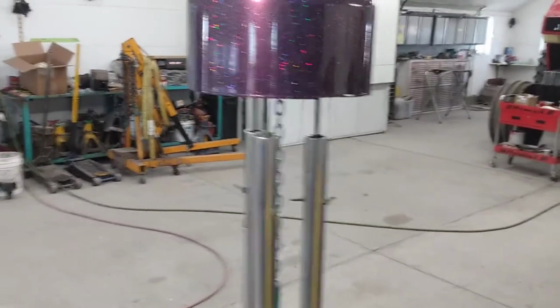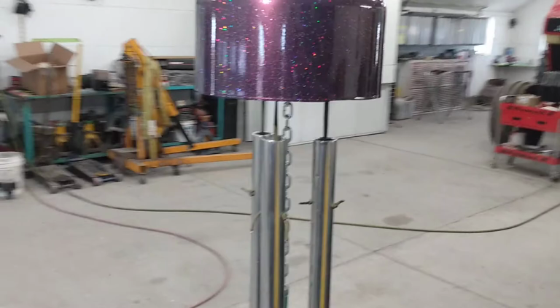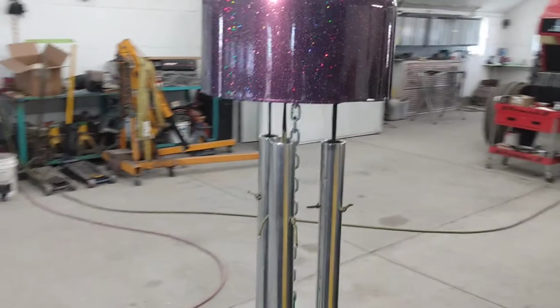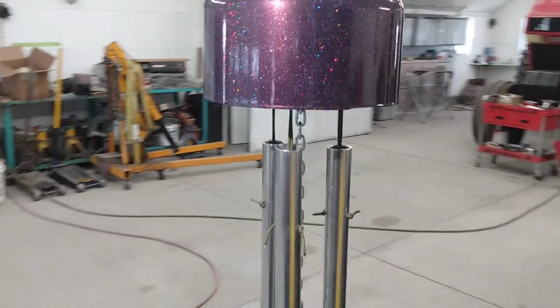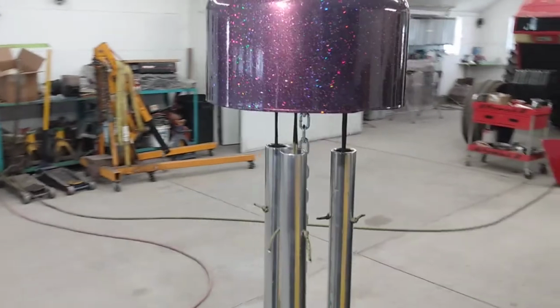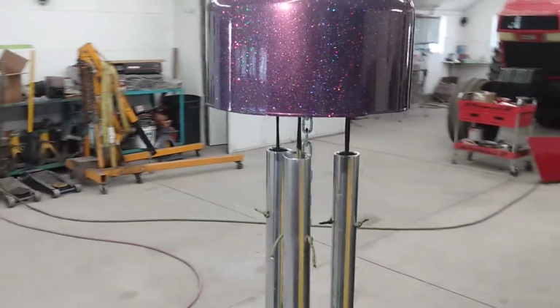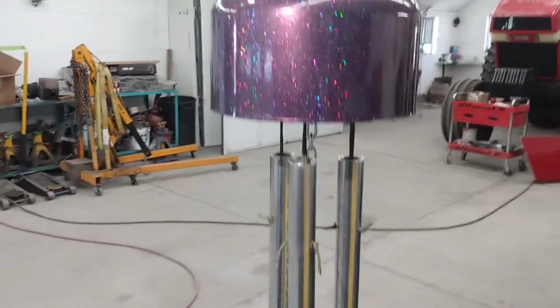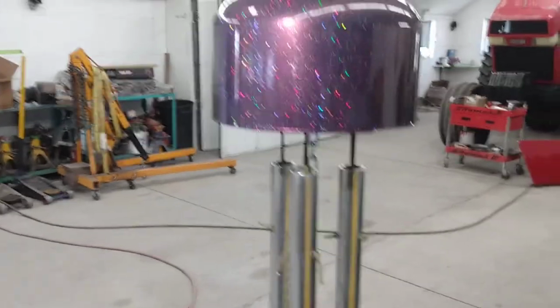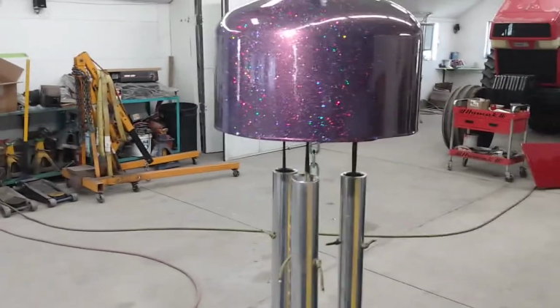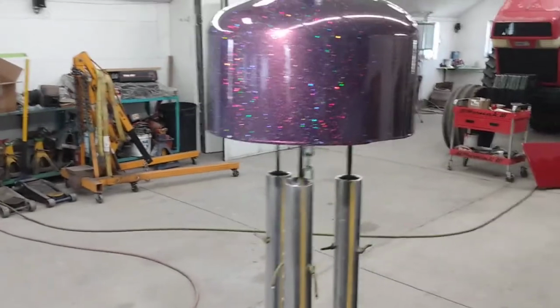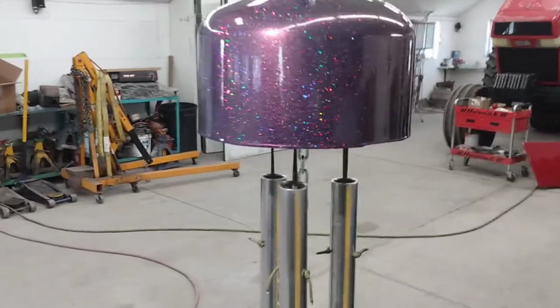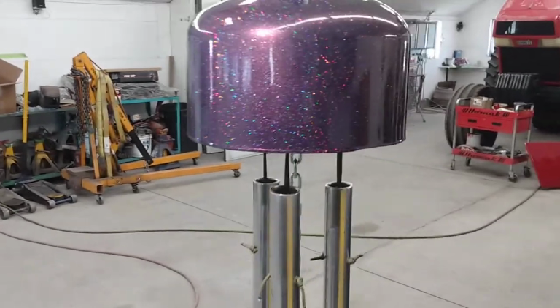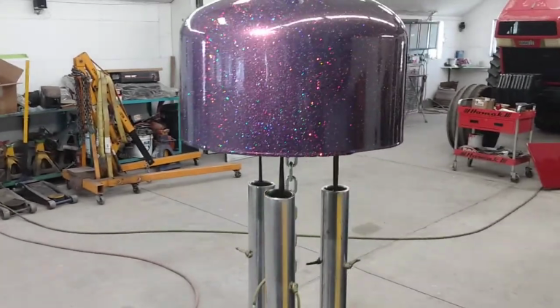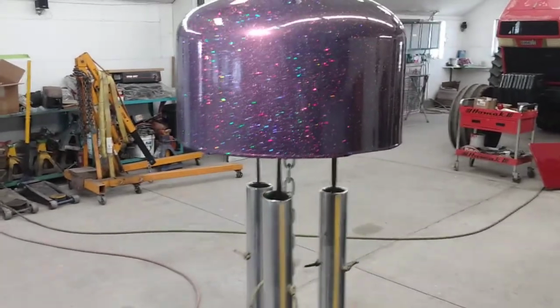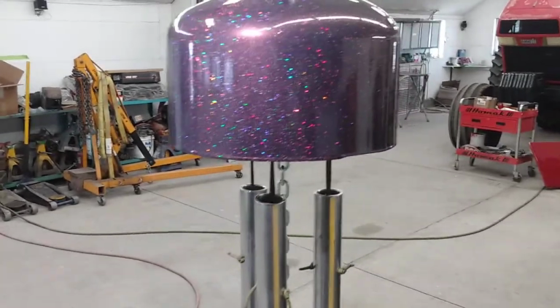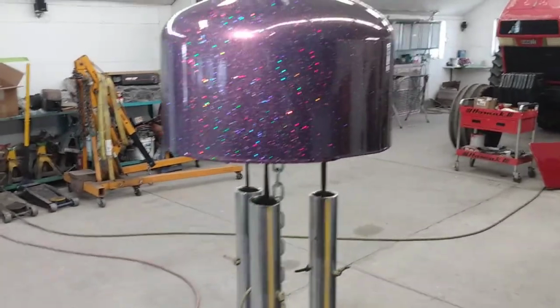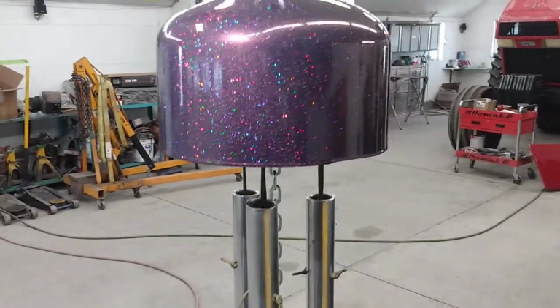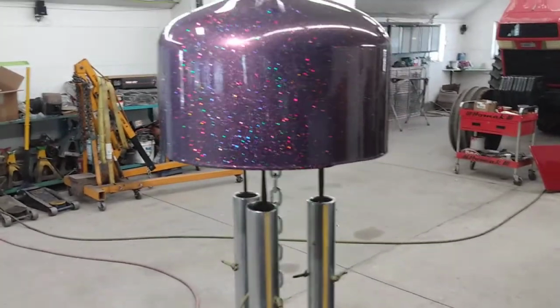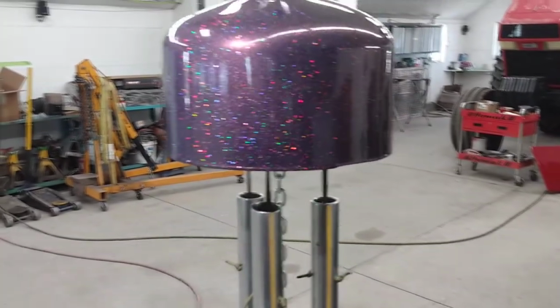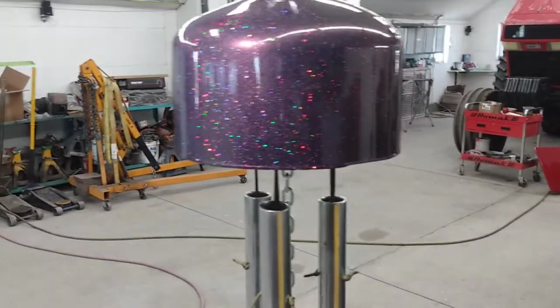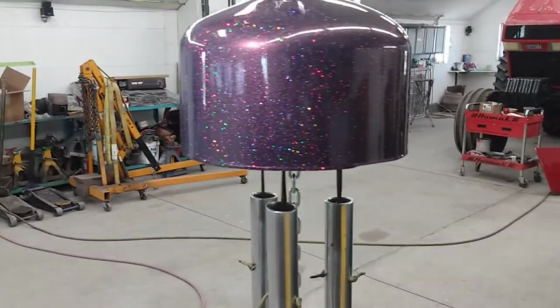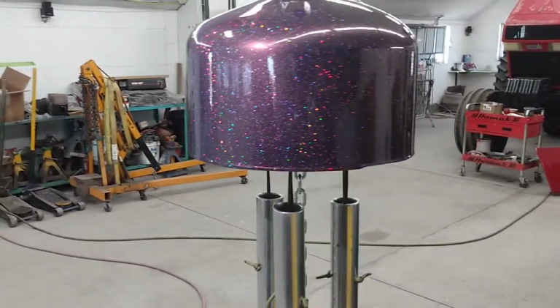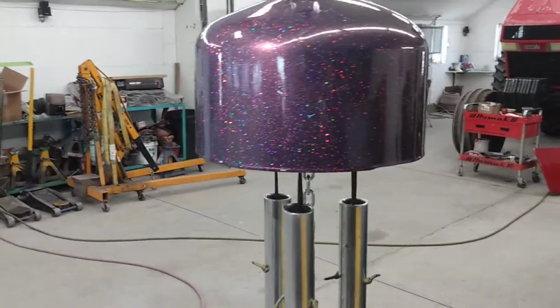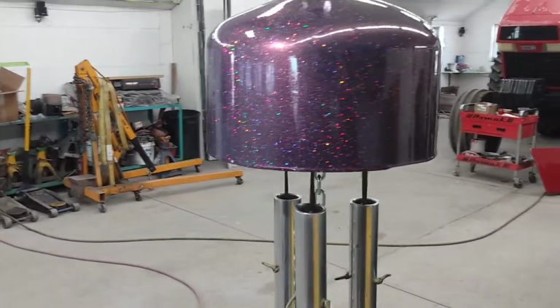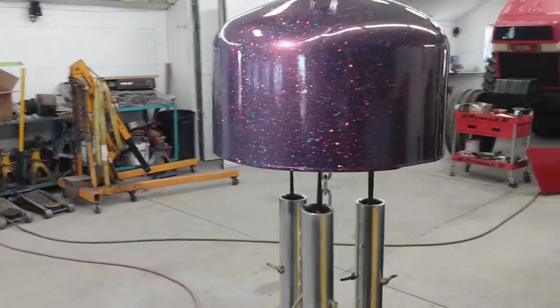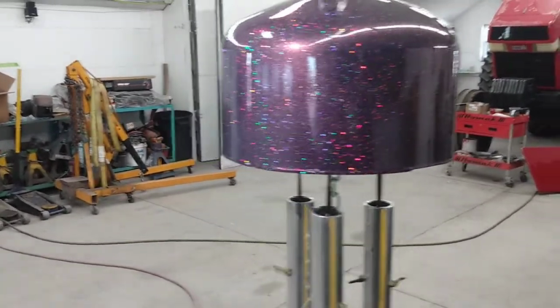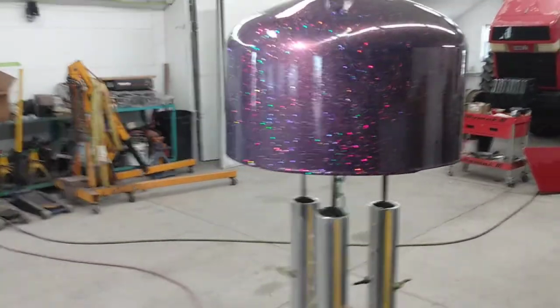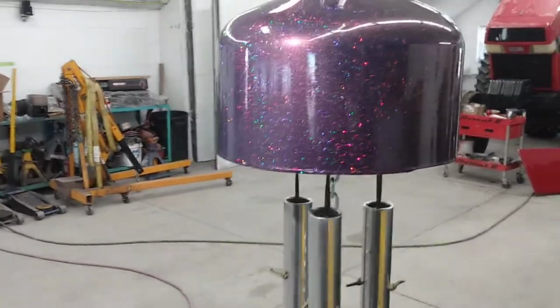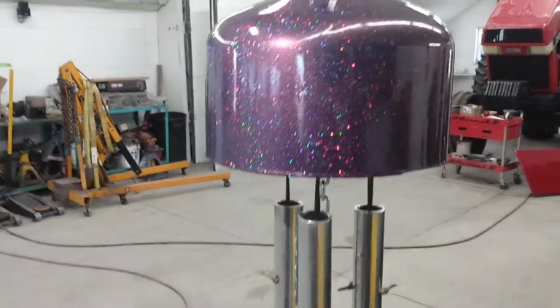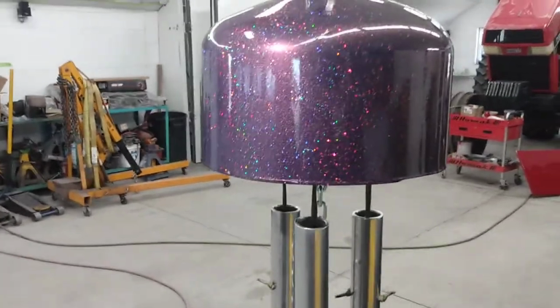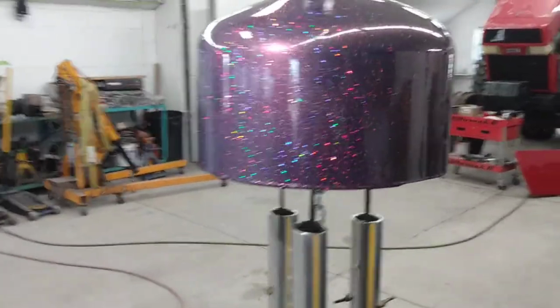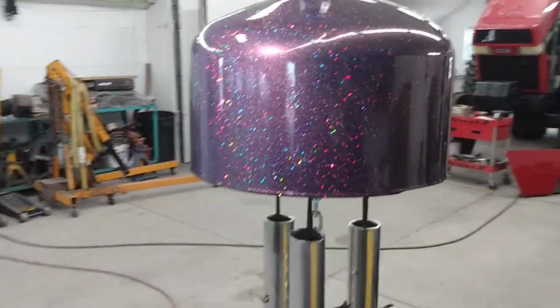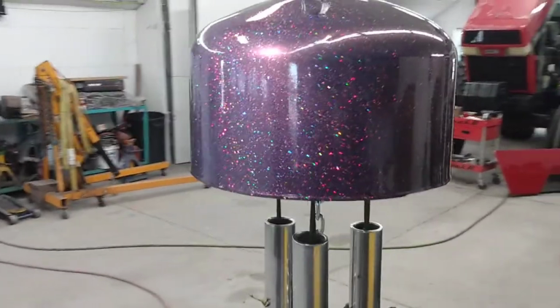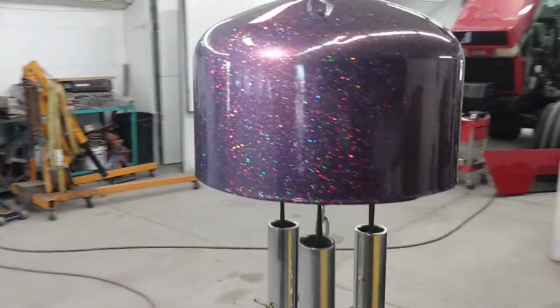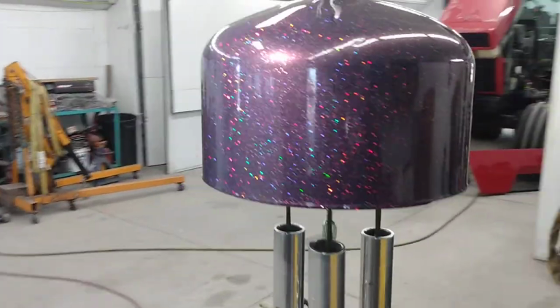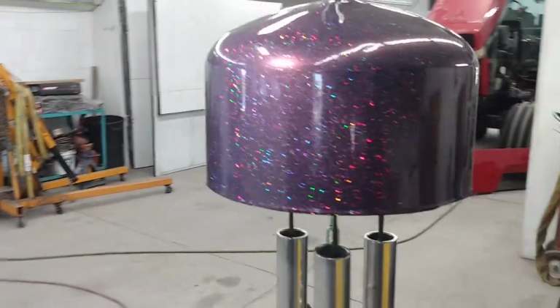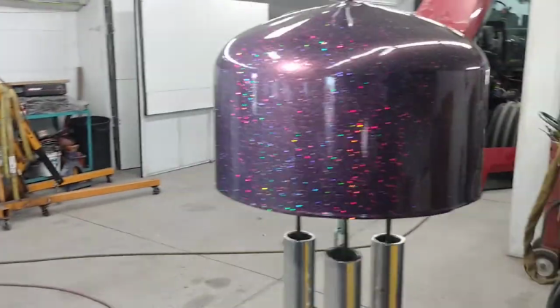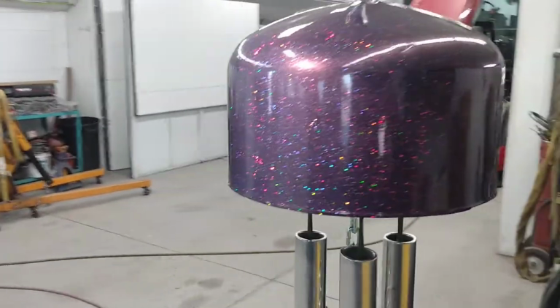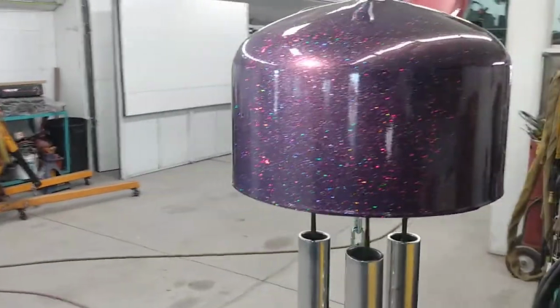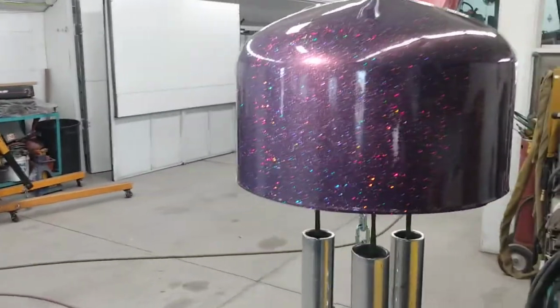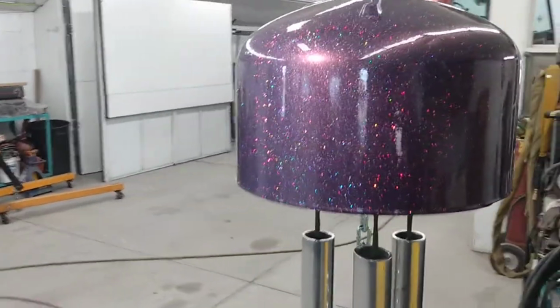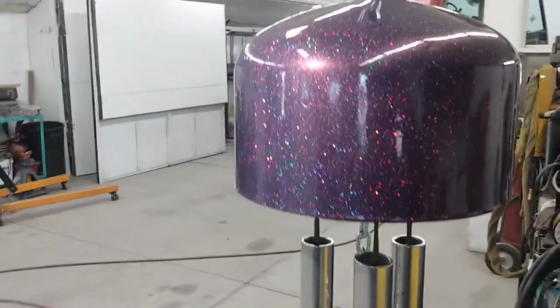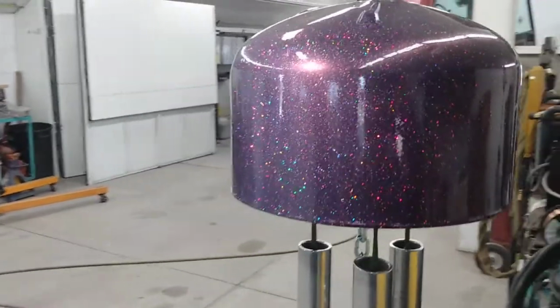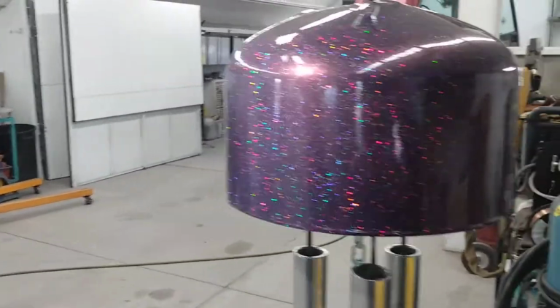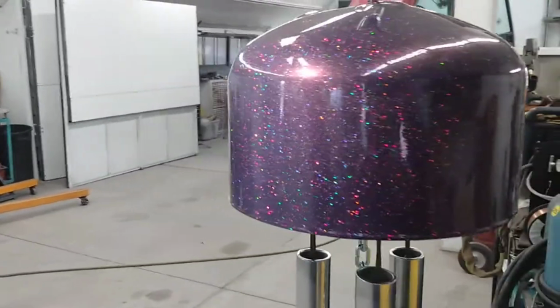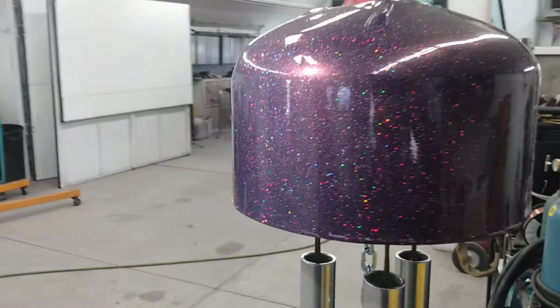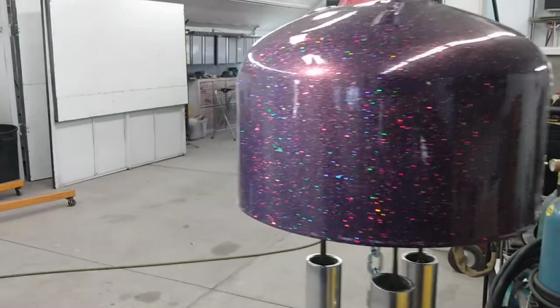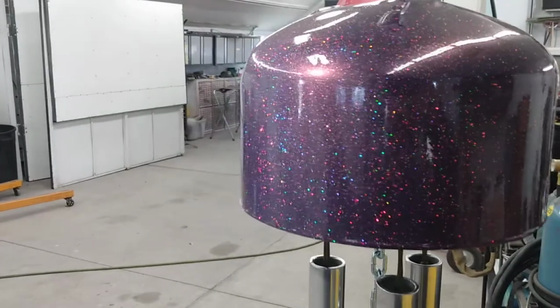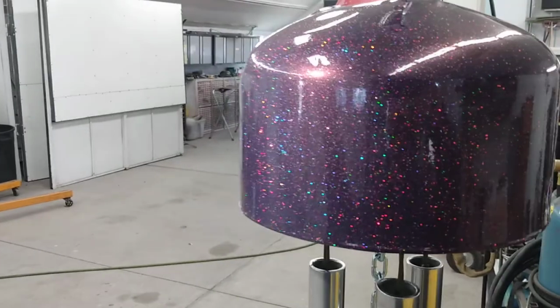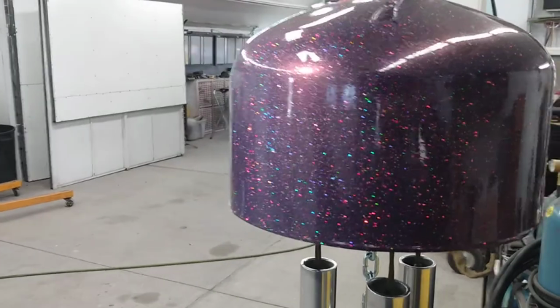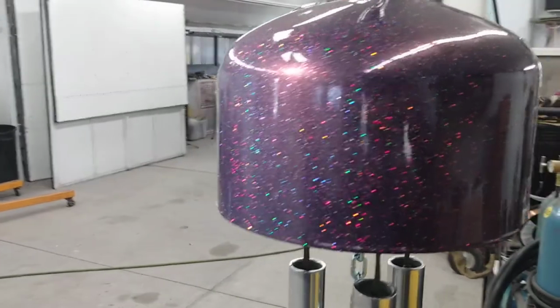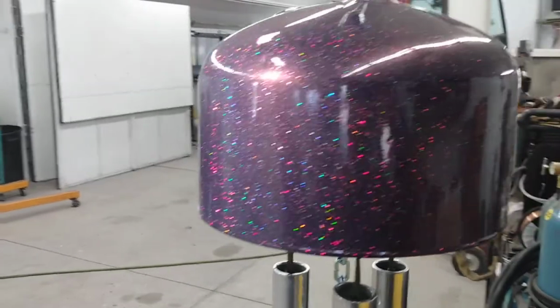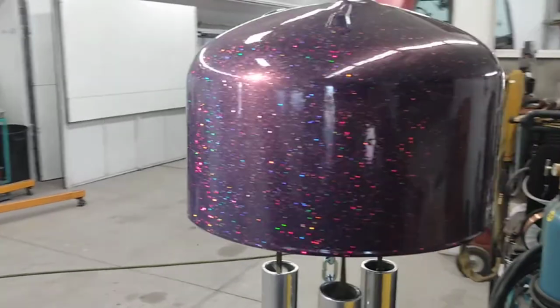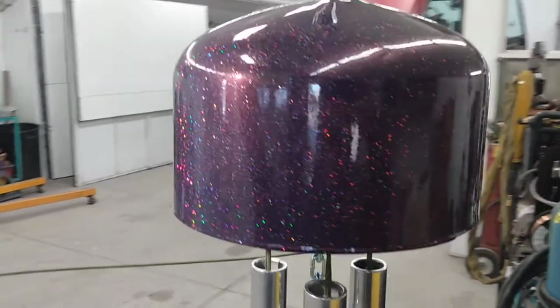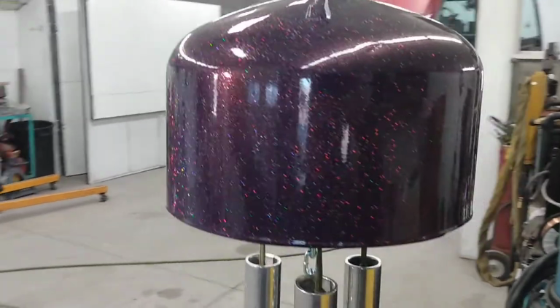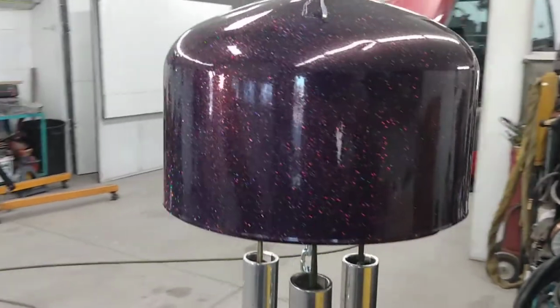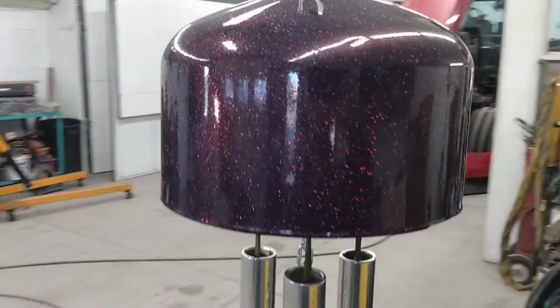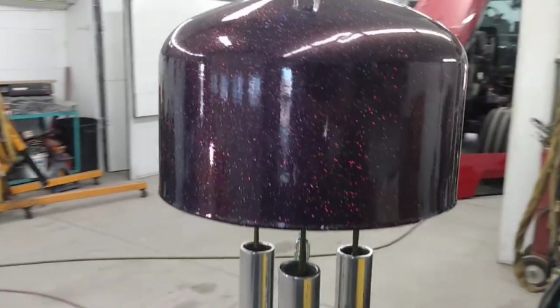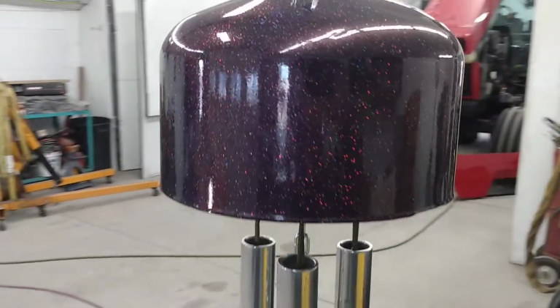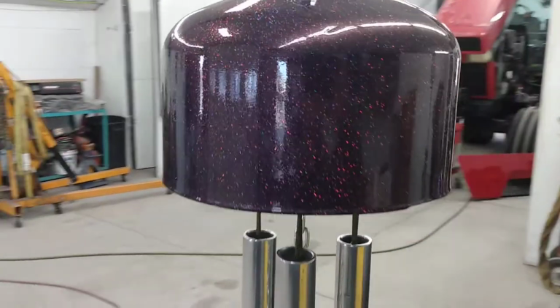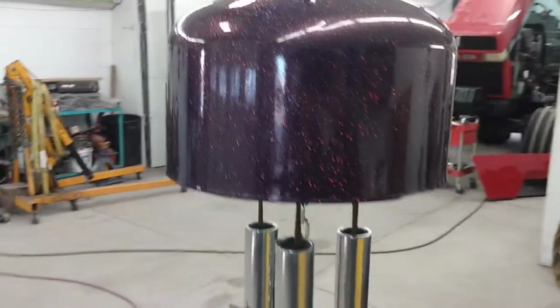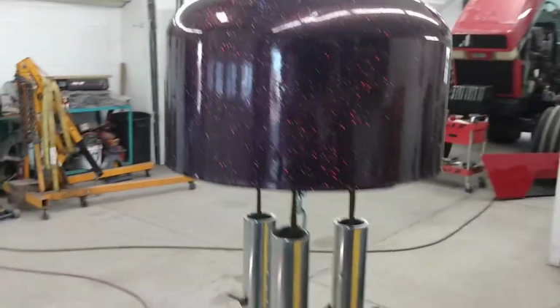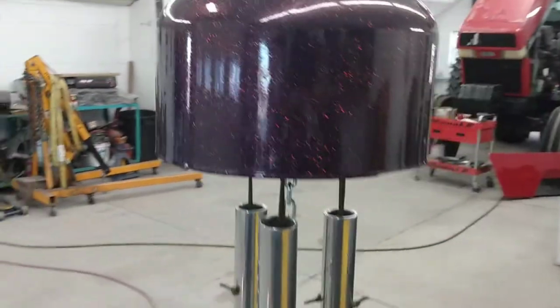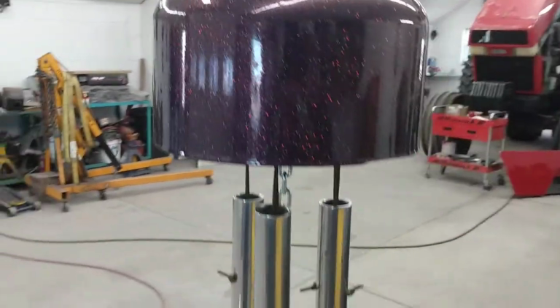There's a little bit of flake. I got the sun gun going there to show you the flake we put in it, so it'll be pretty out in the sunlight.